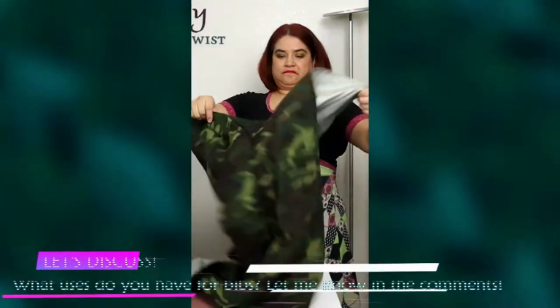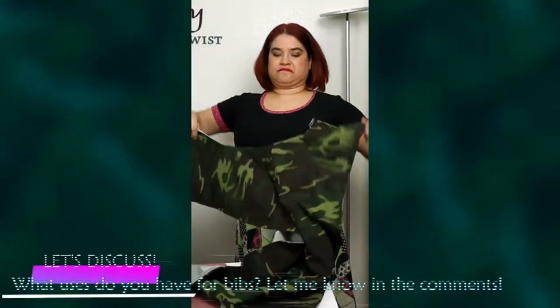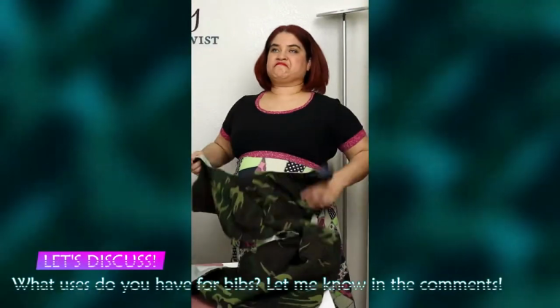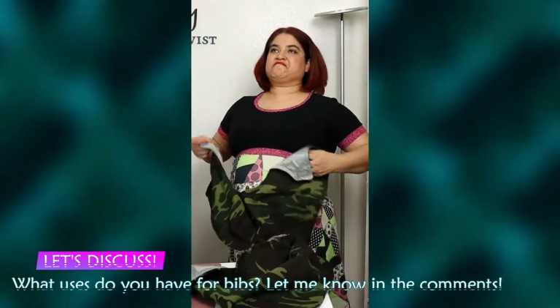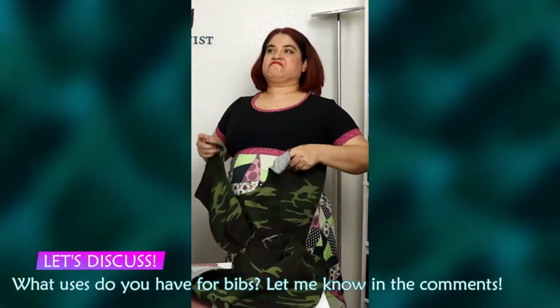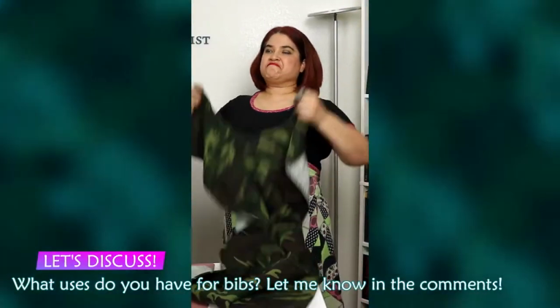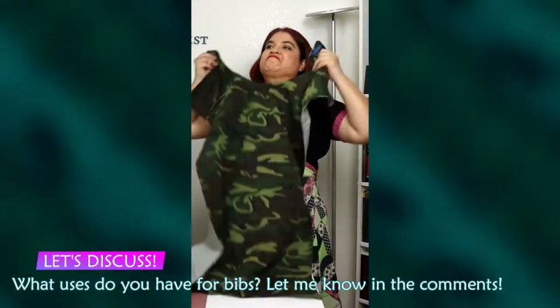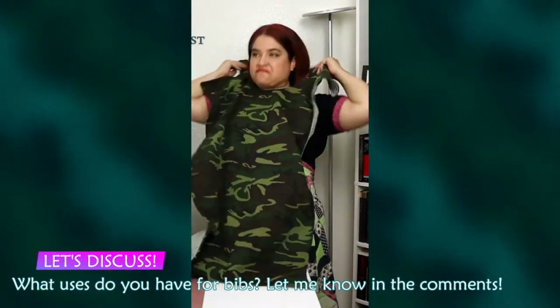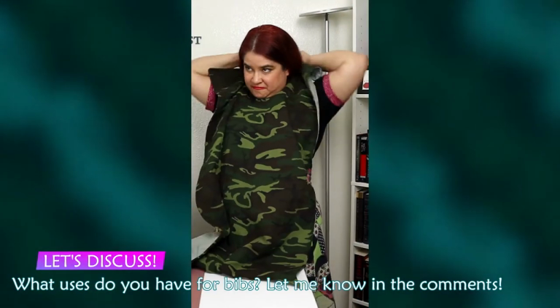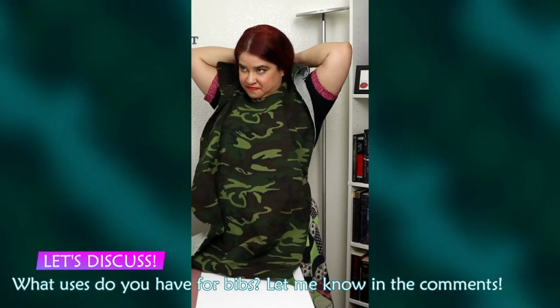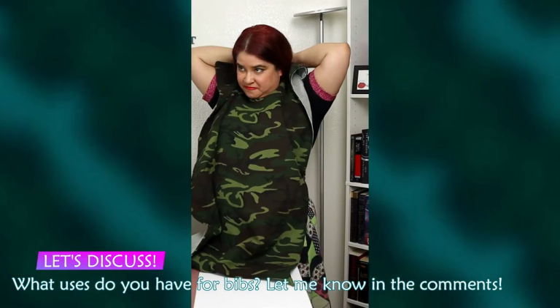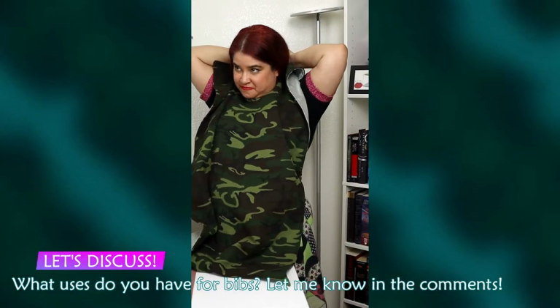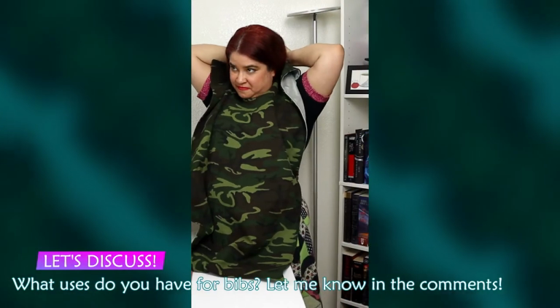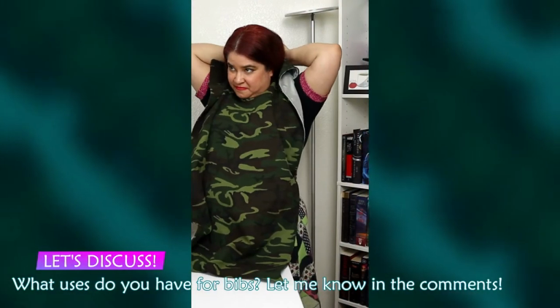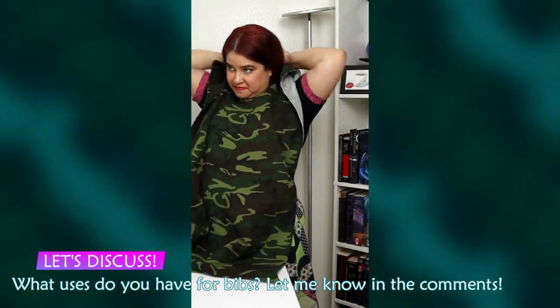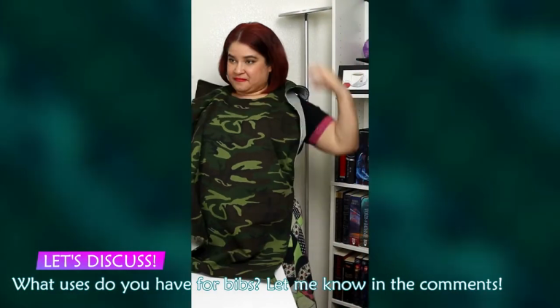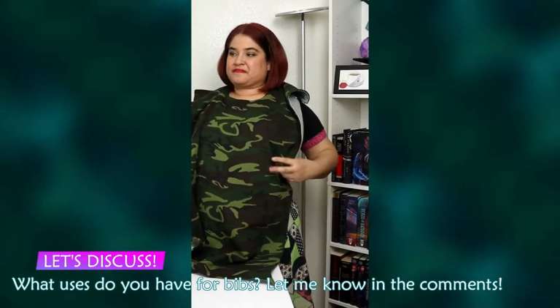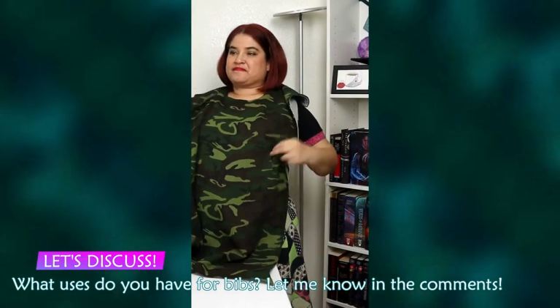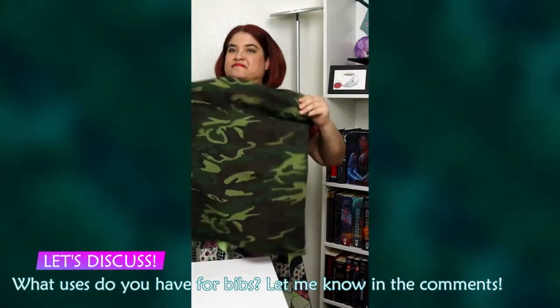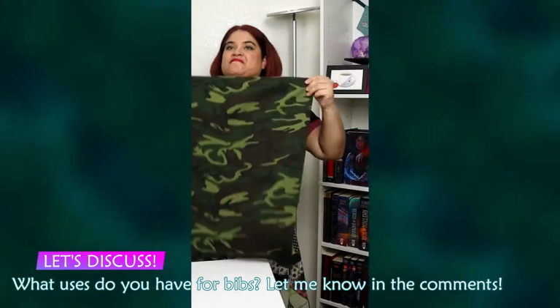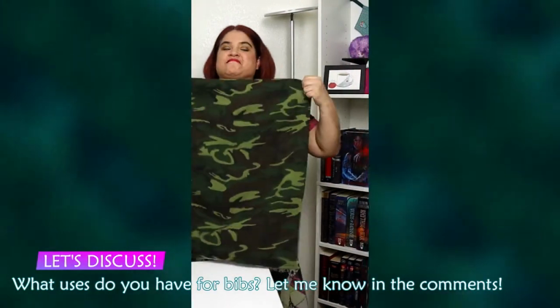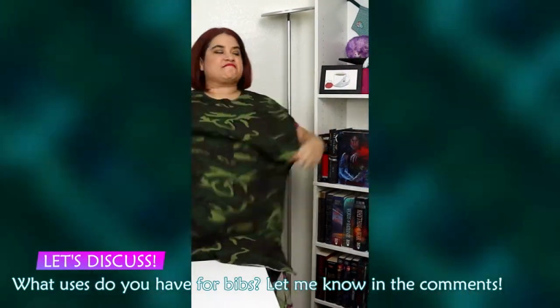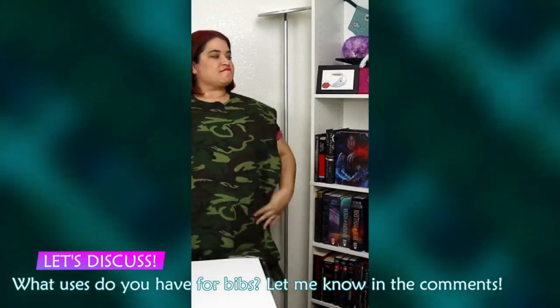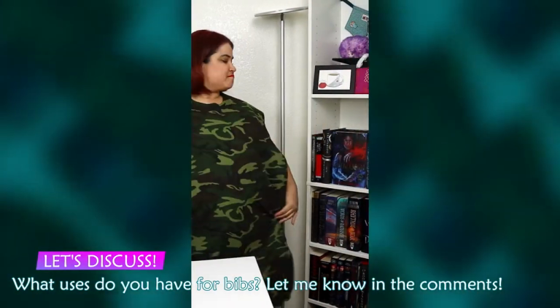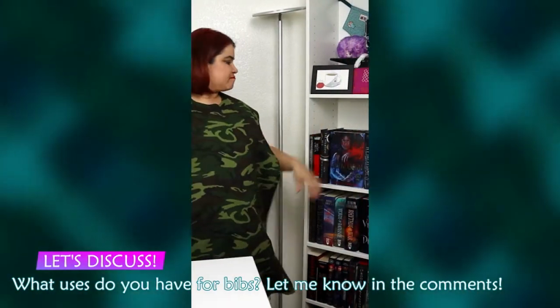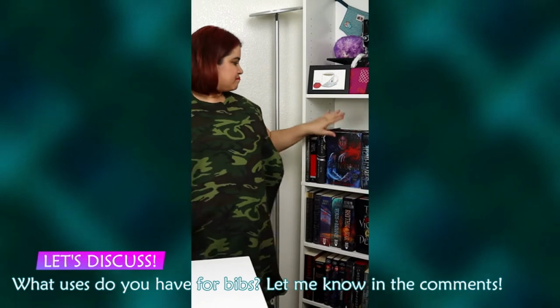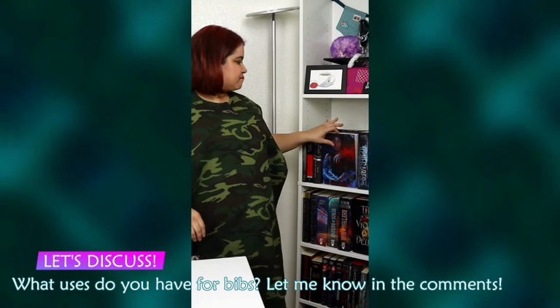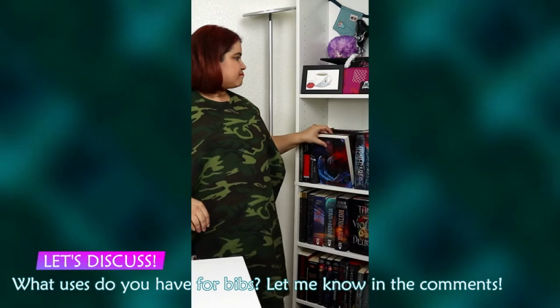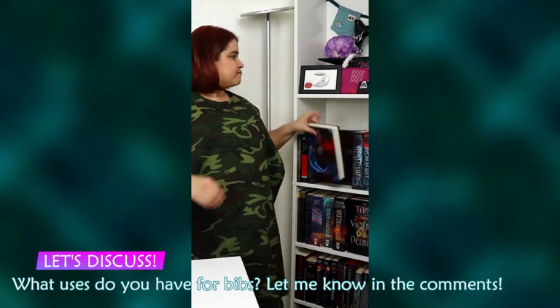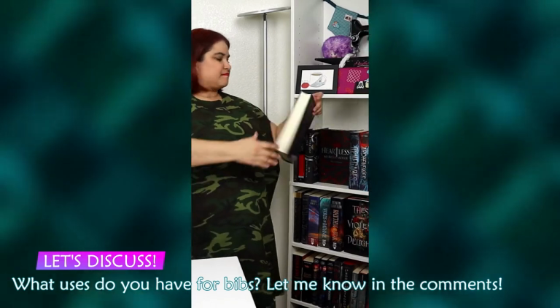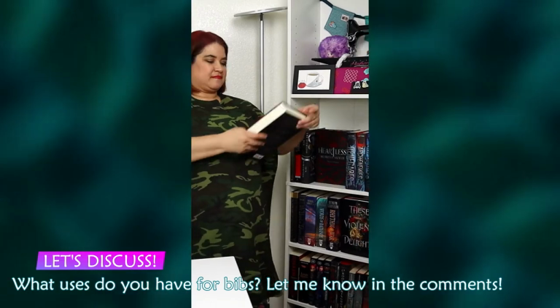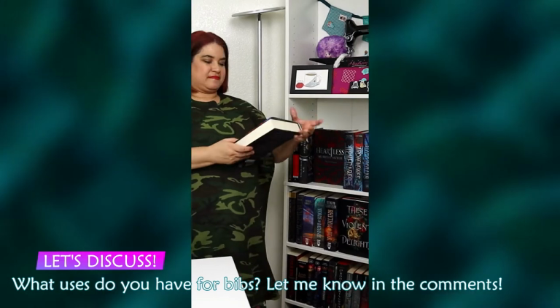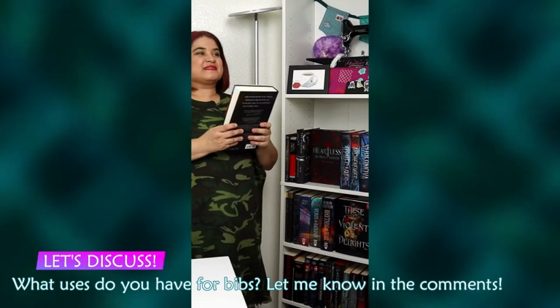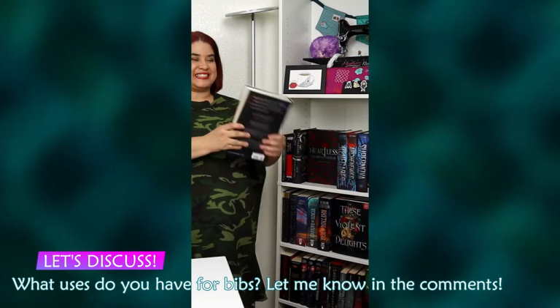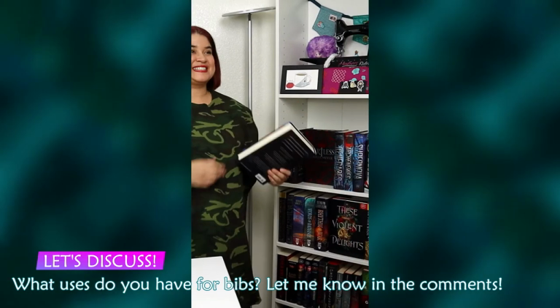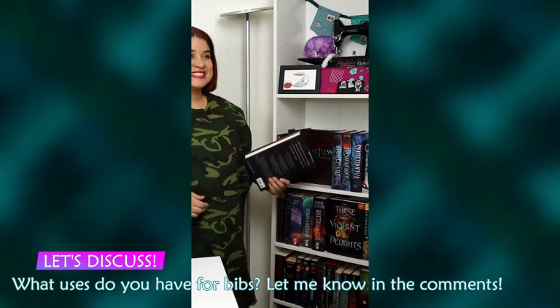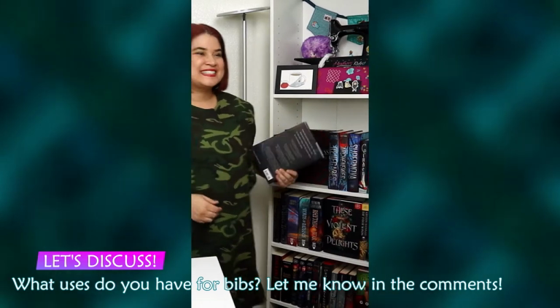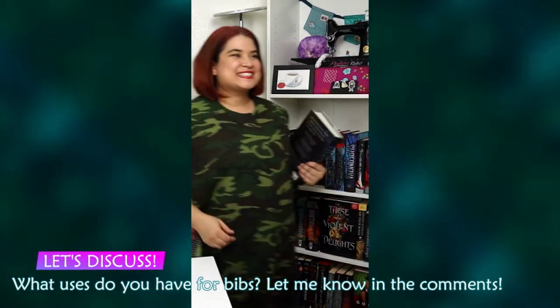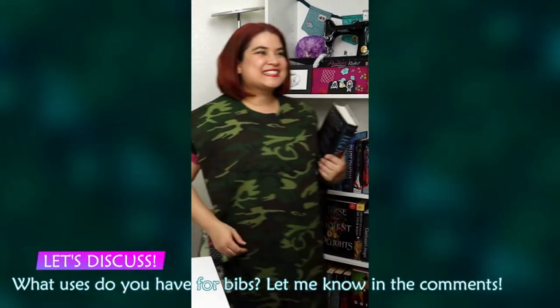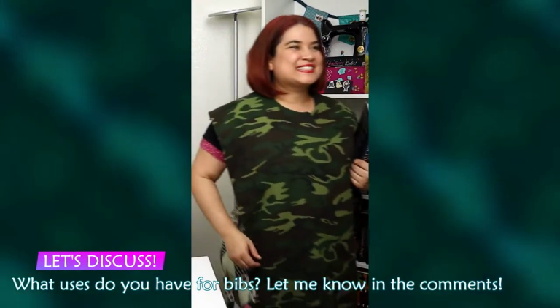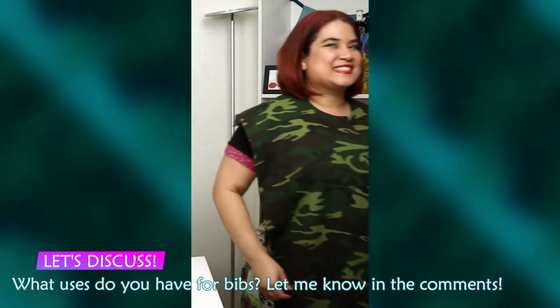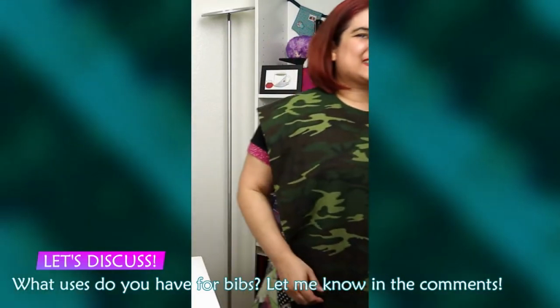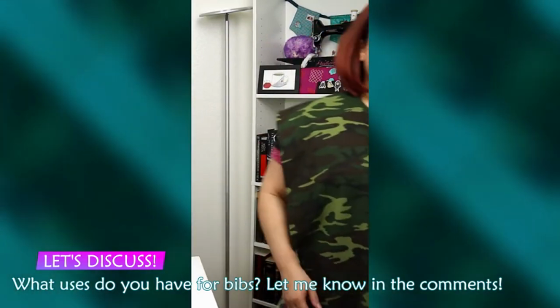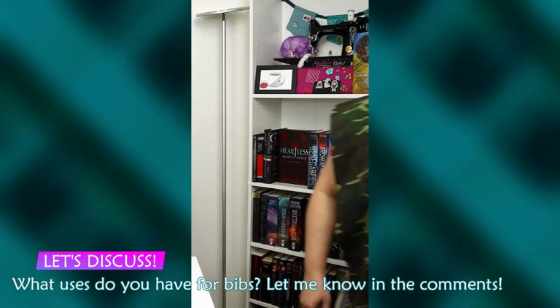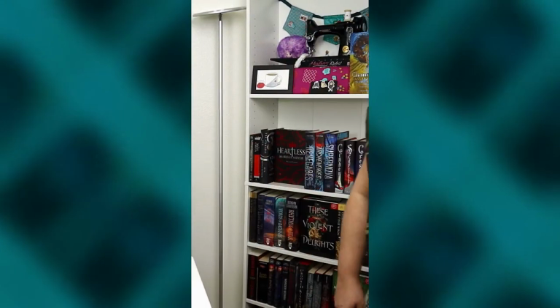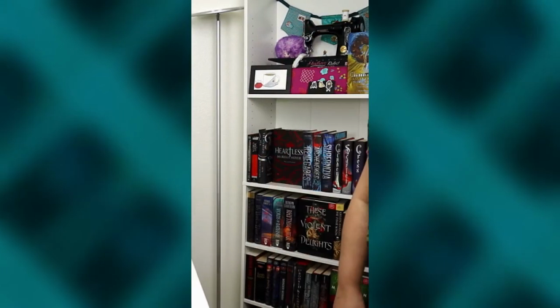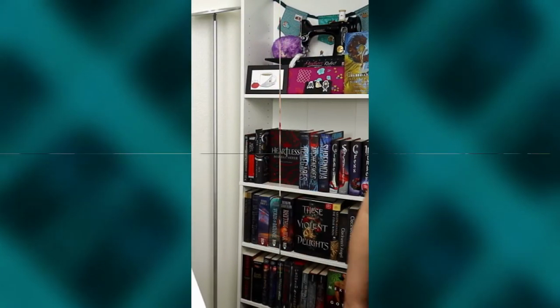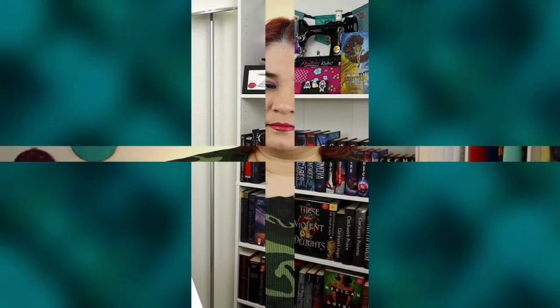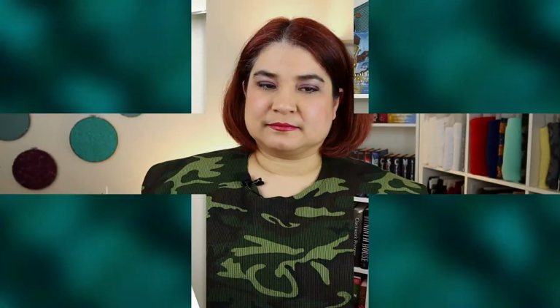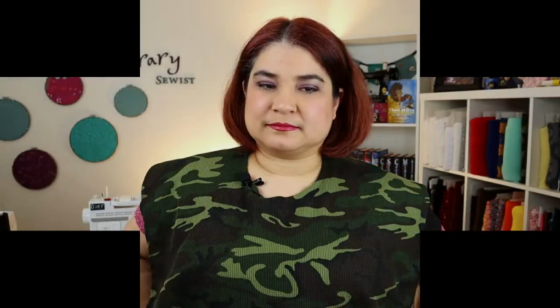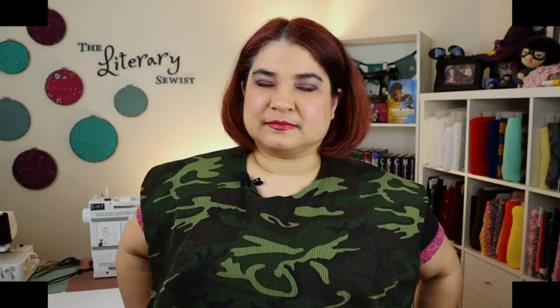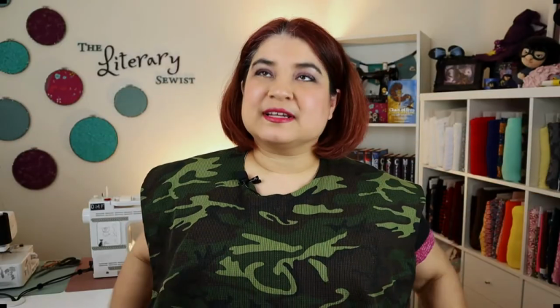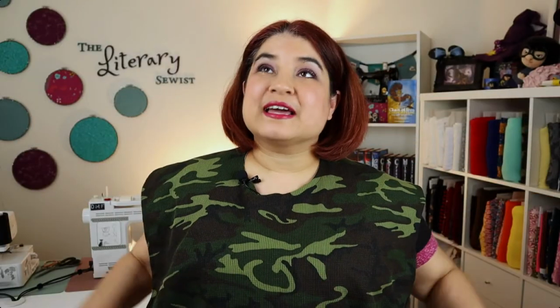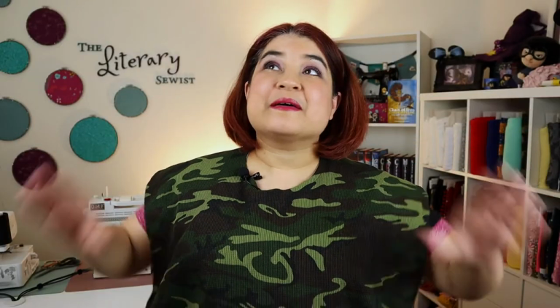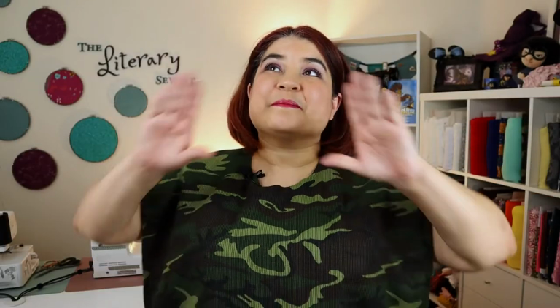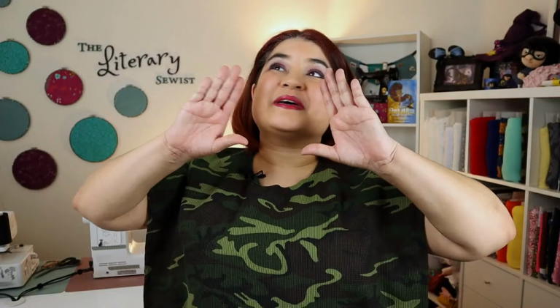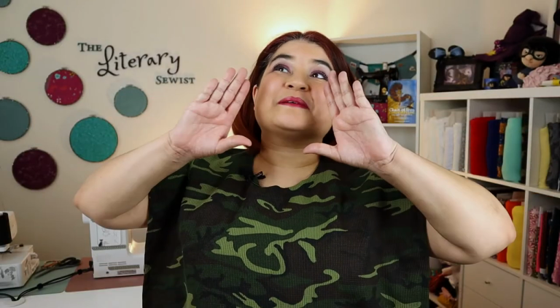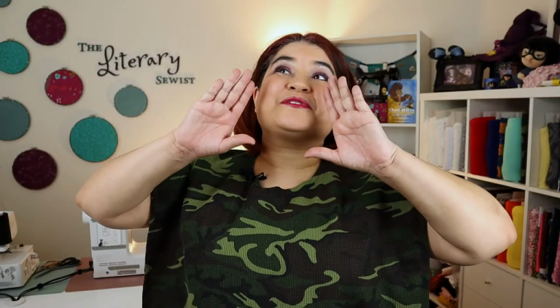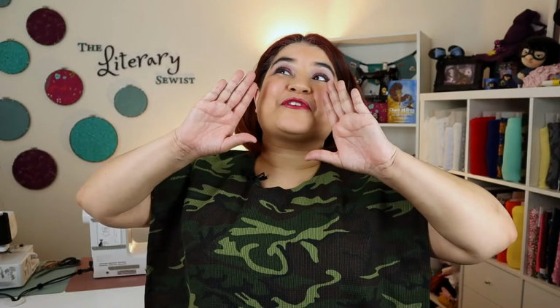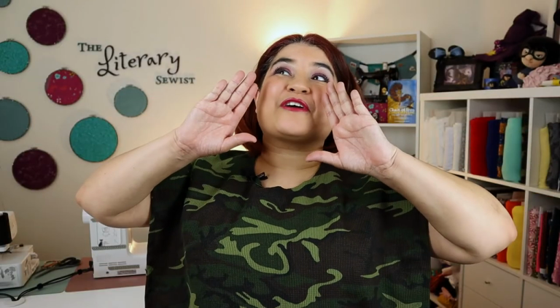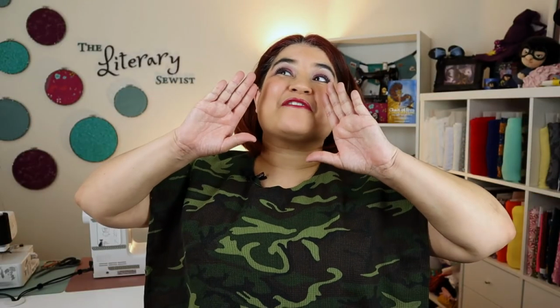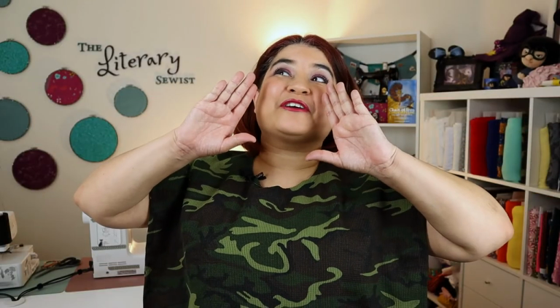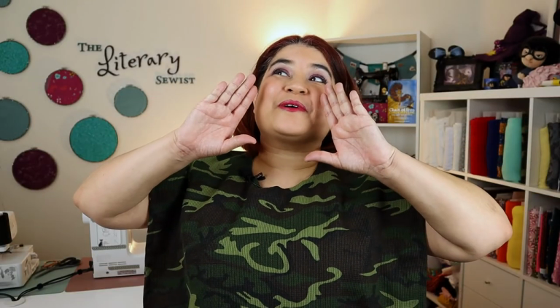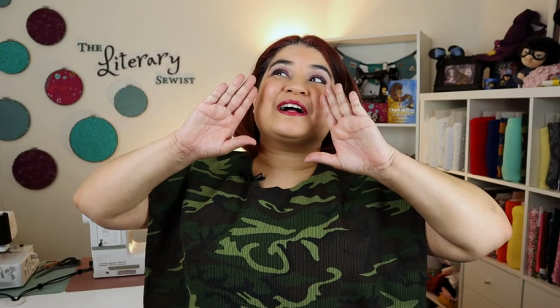Okay, let's discuss. What uses do you have for bibs? Just let me know down in the comments. Bibs for everyone!